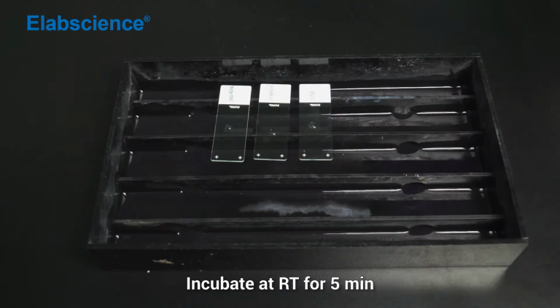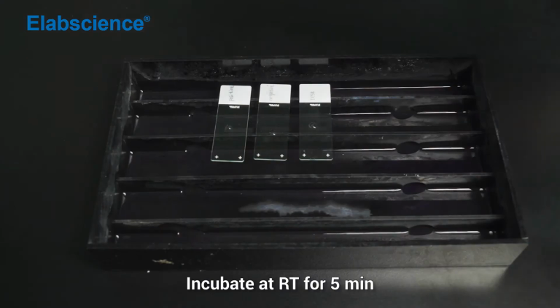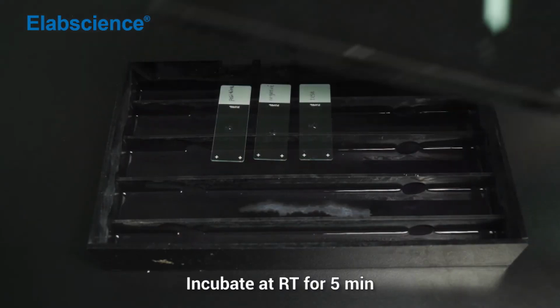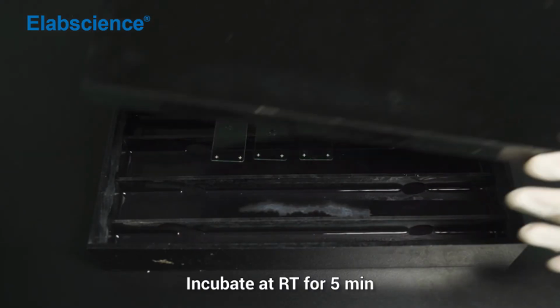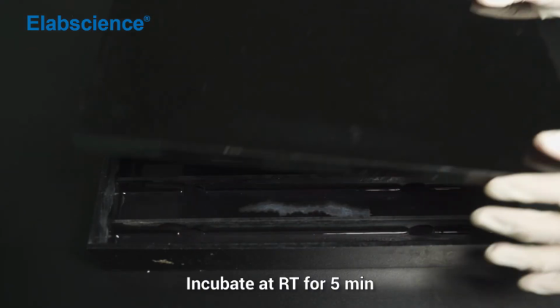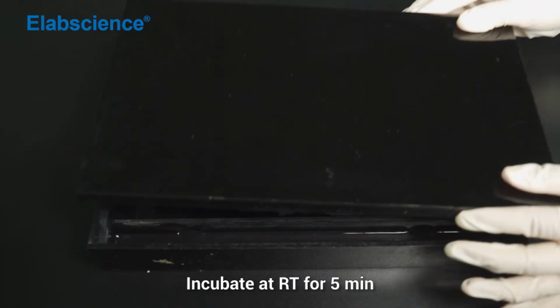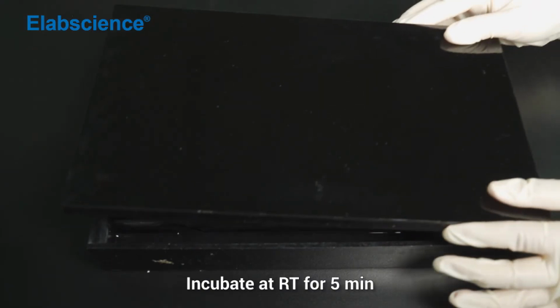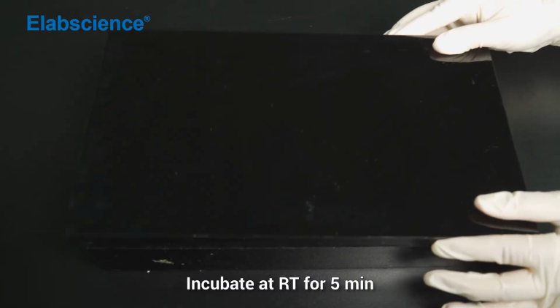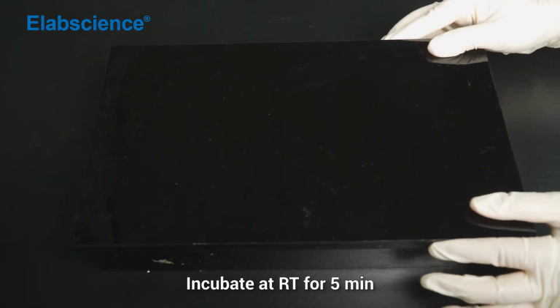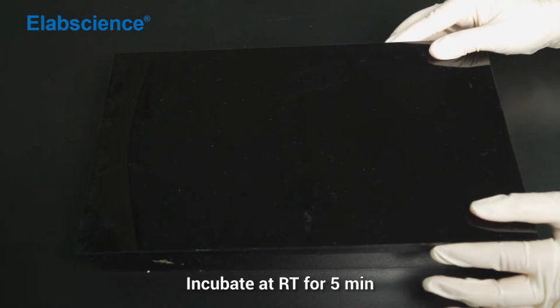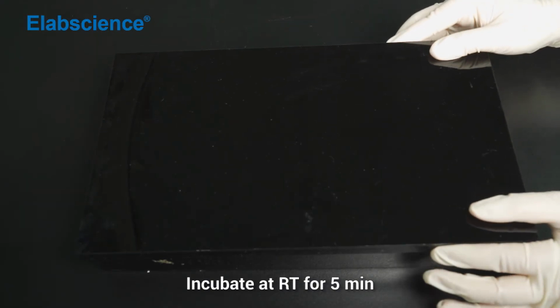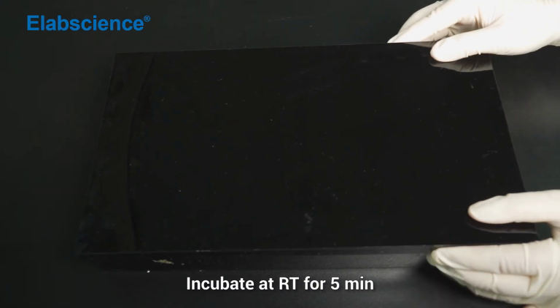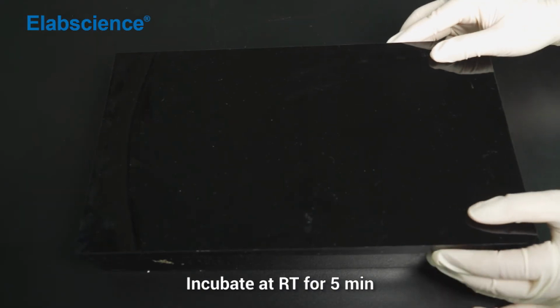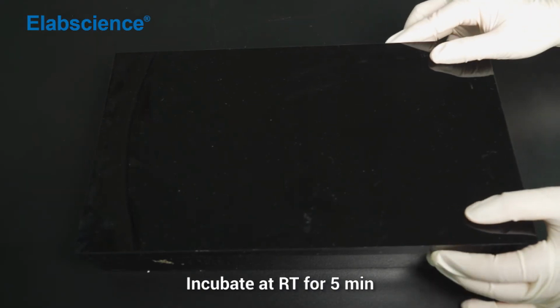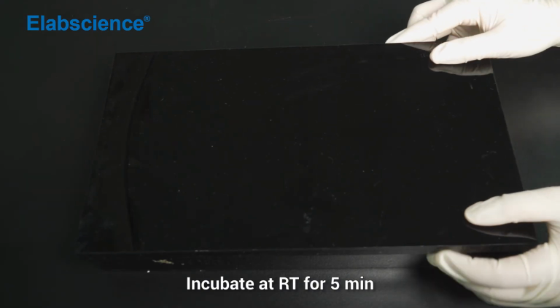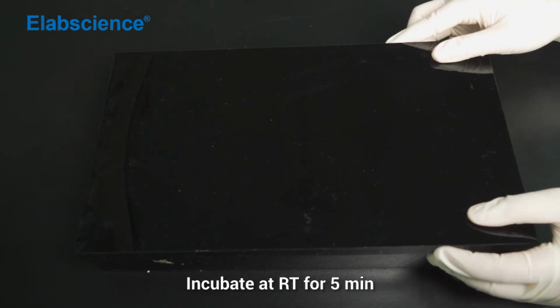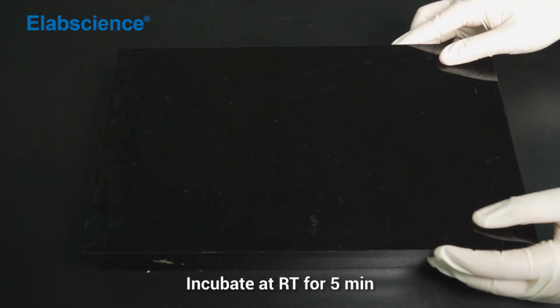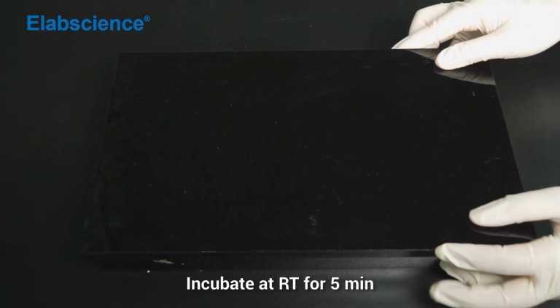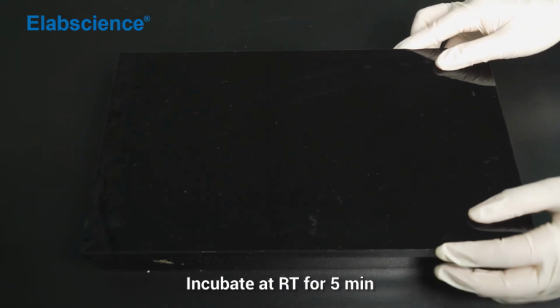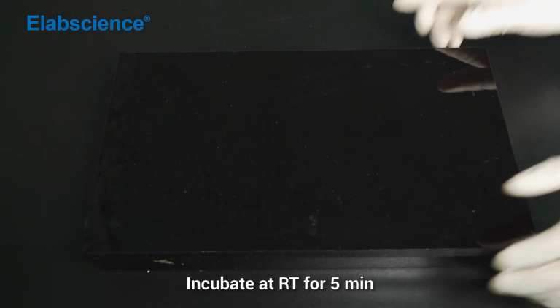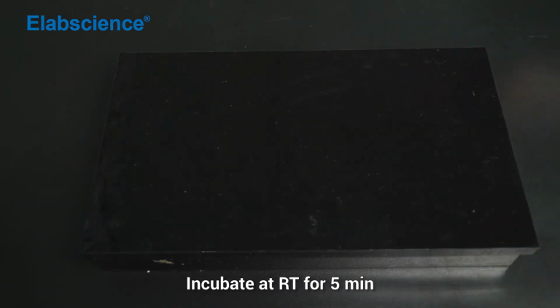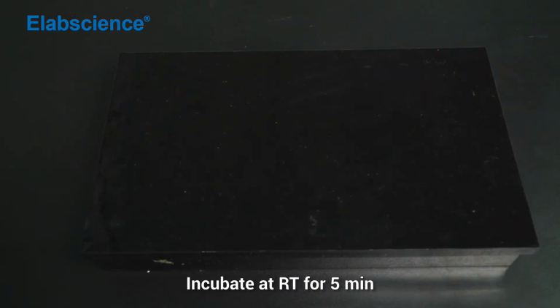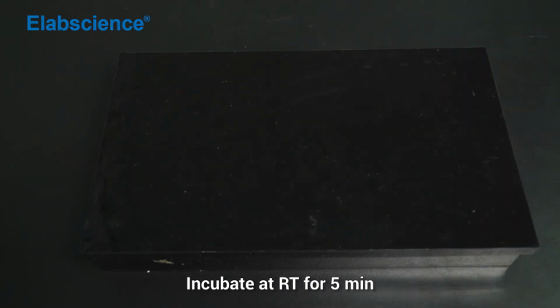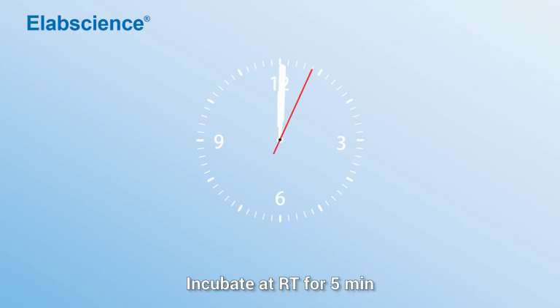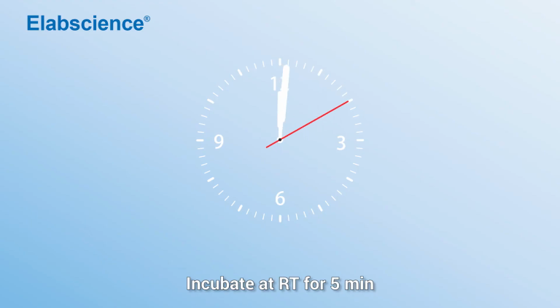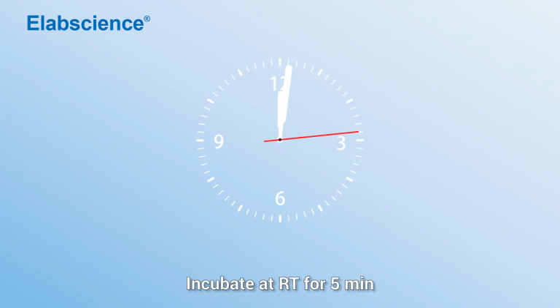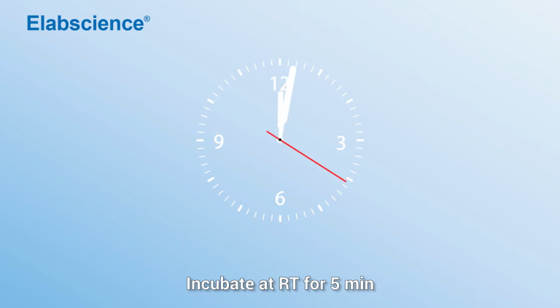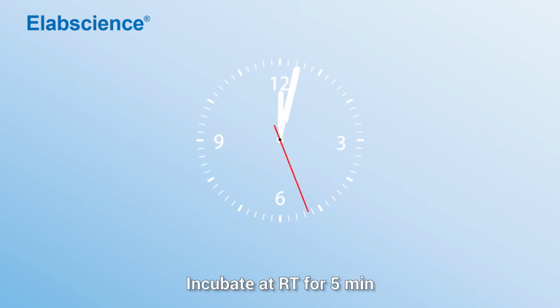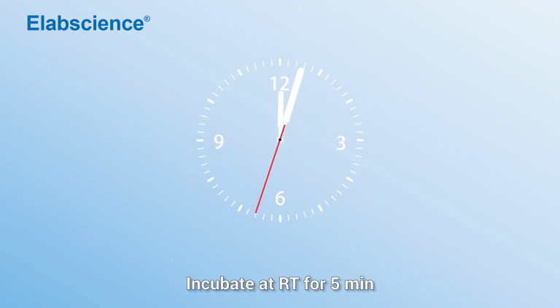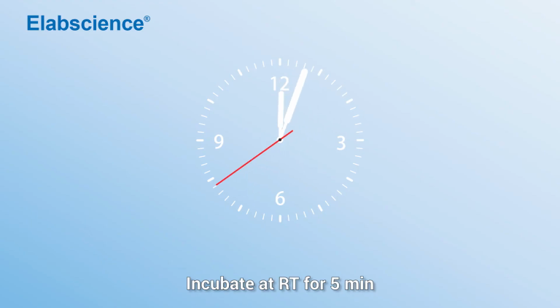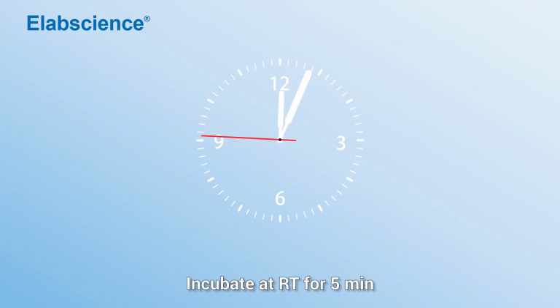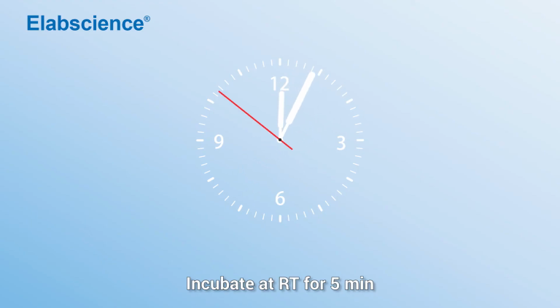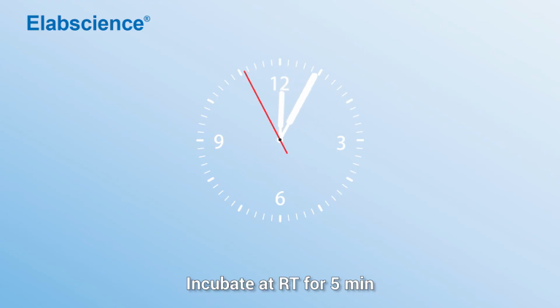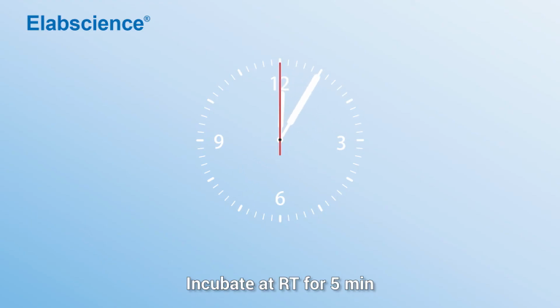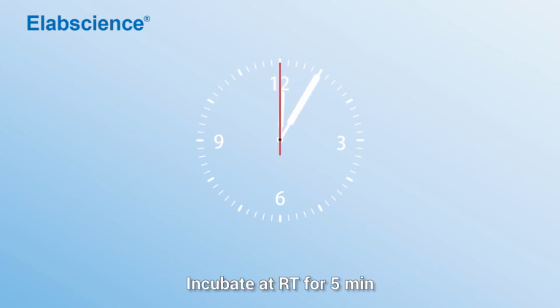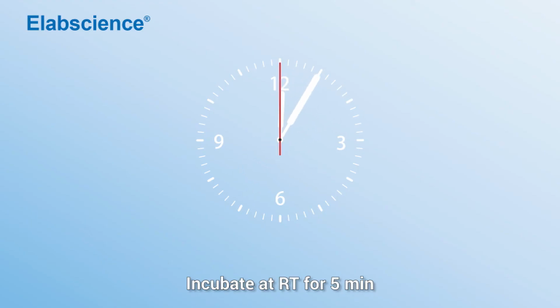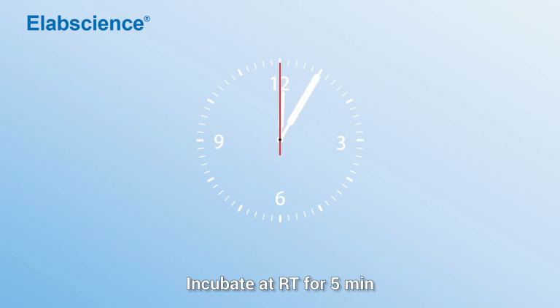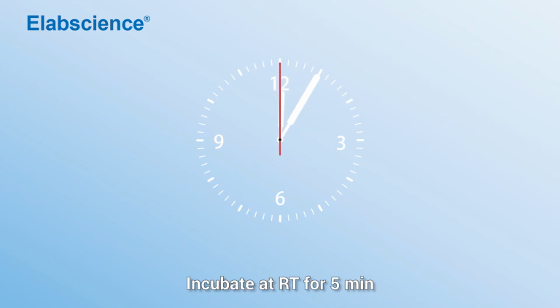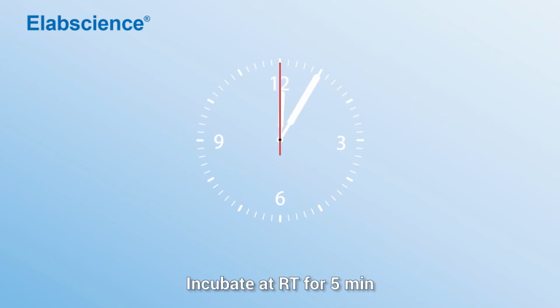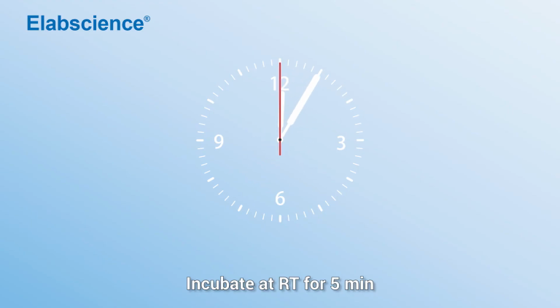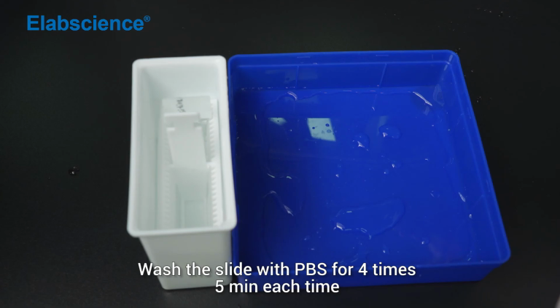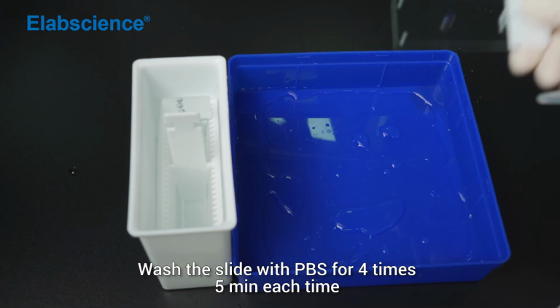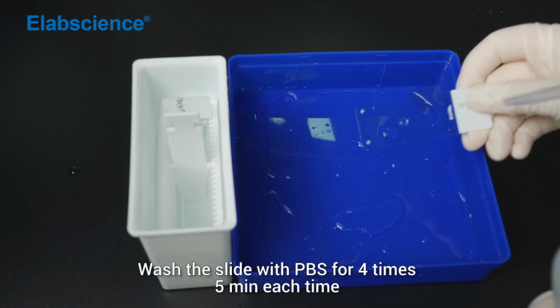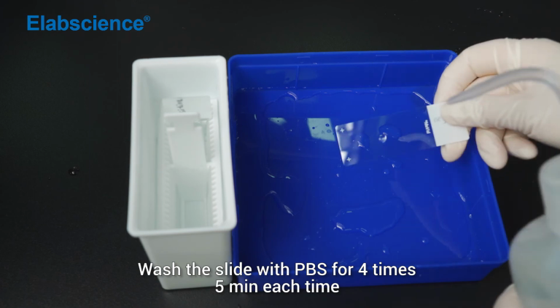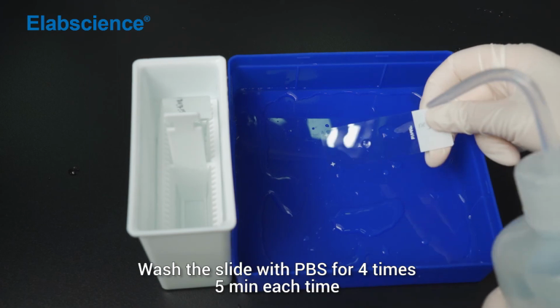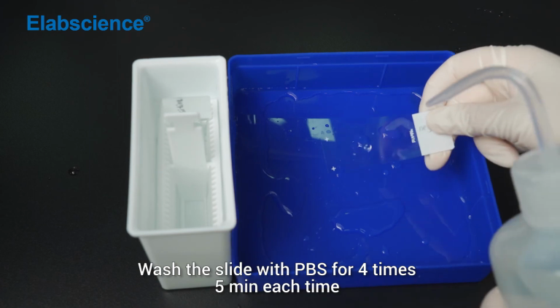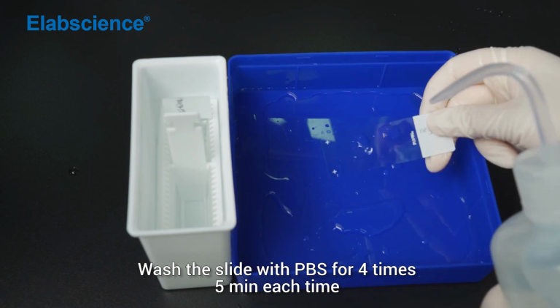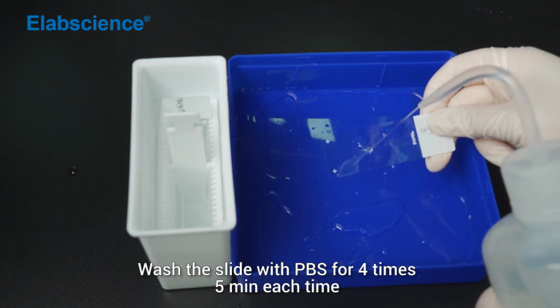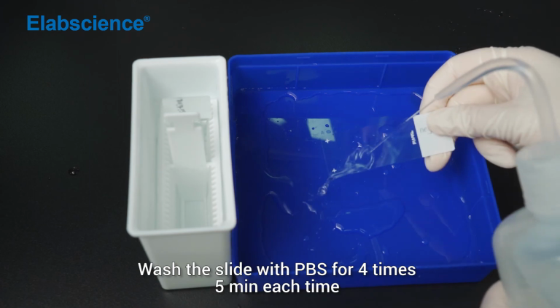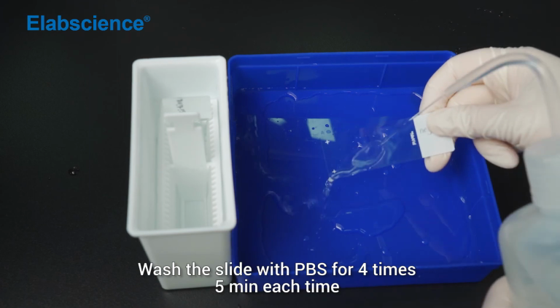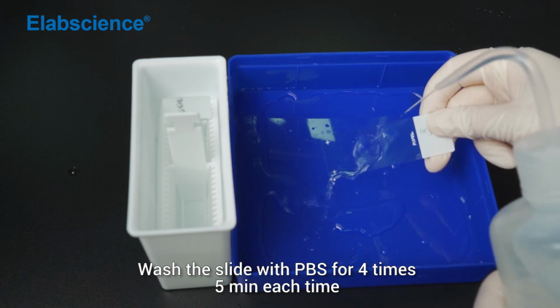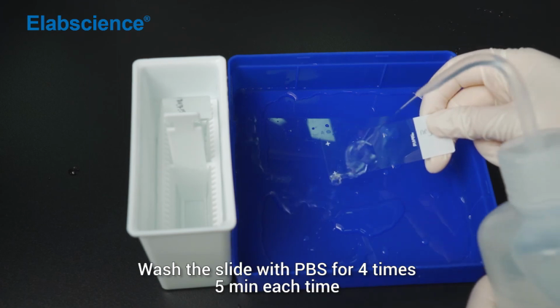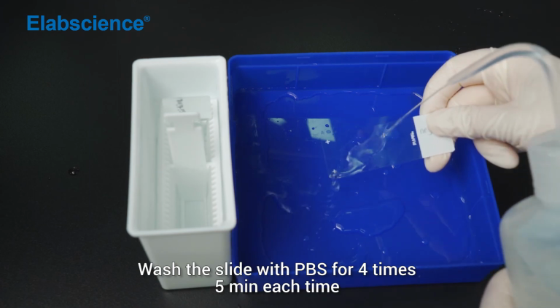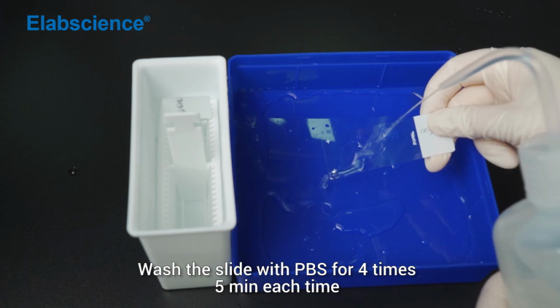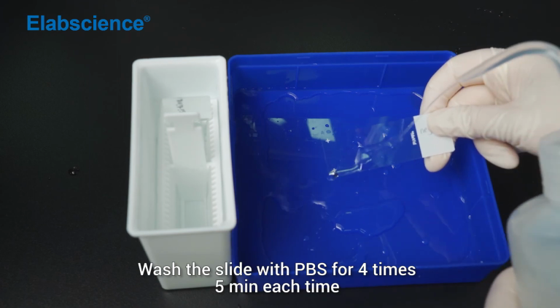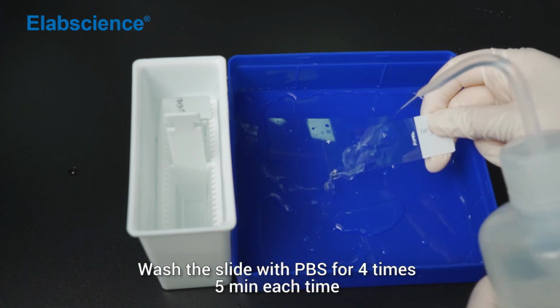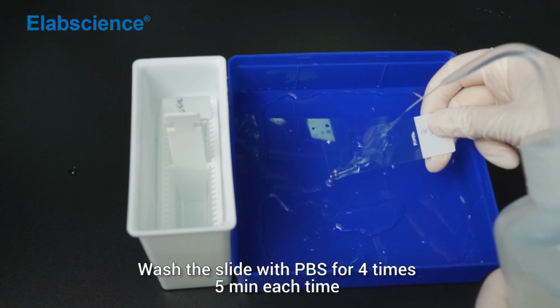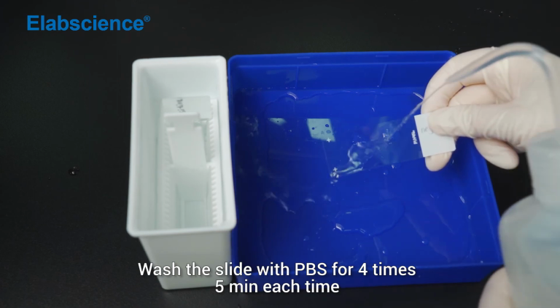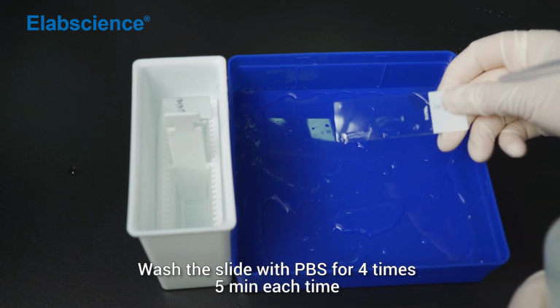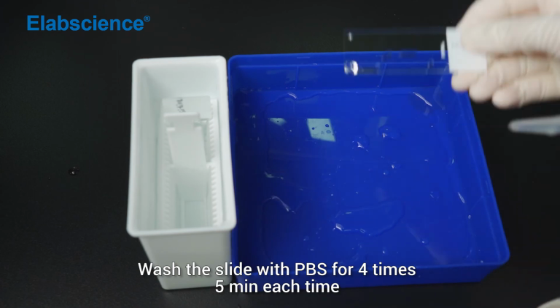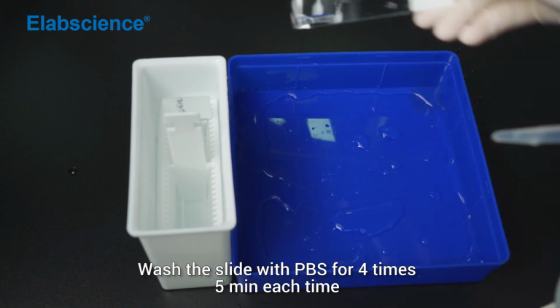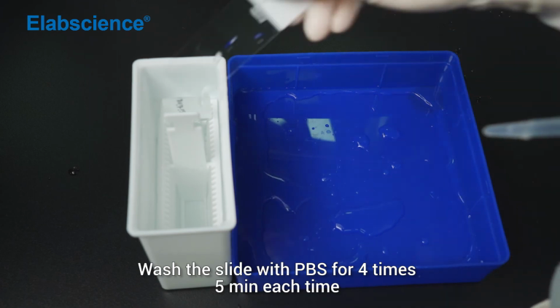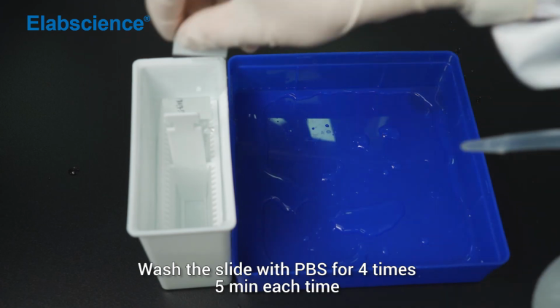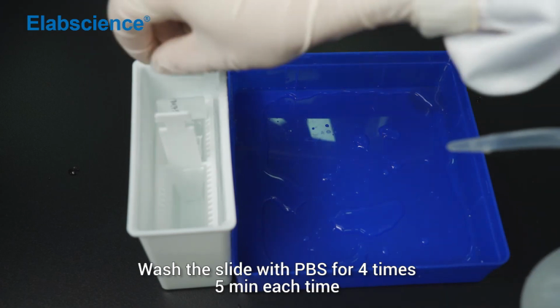Incubate at room temperature for 5 minutes. Wash the slide with PBS for 3 times.